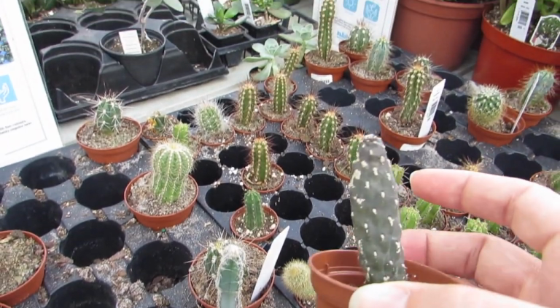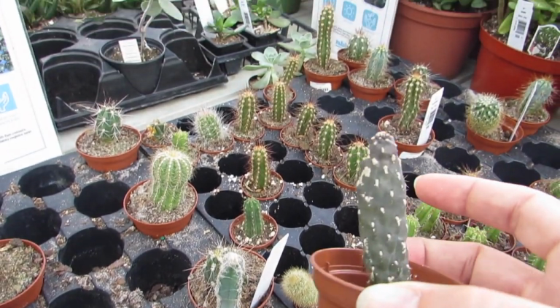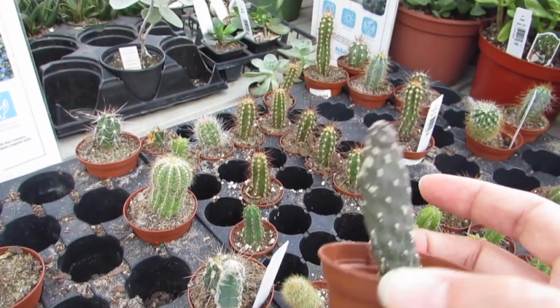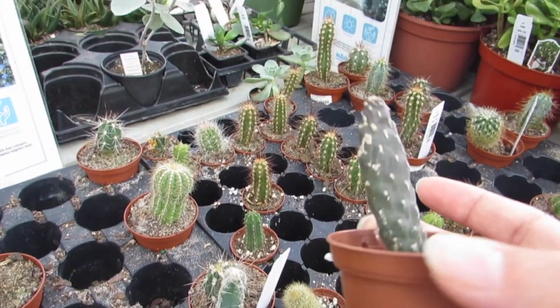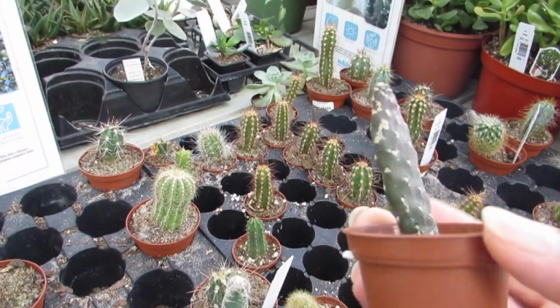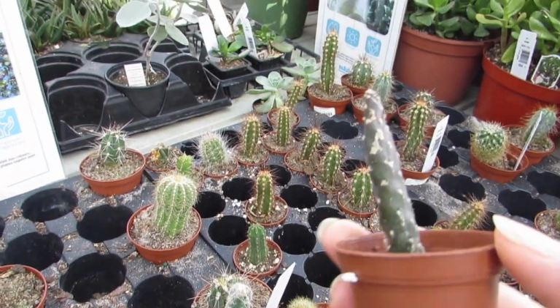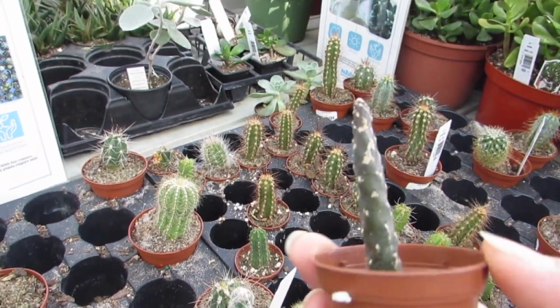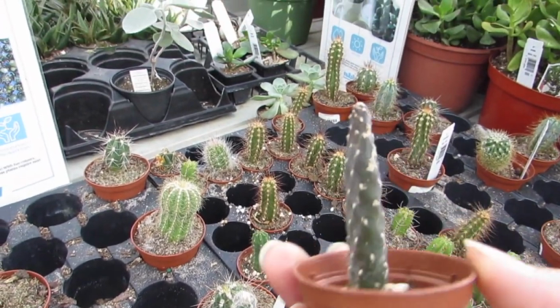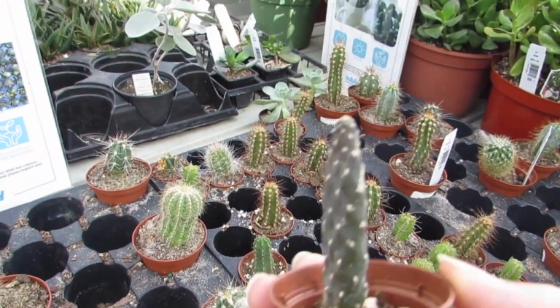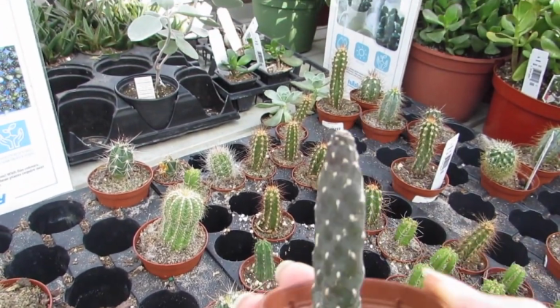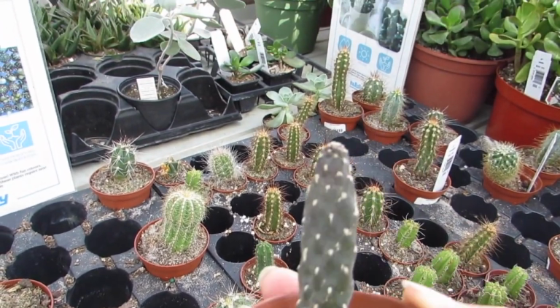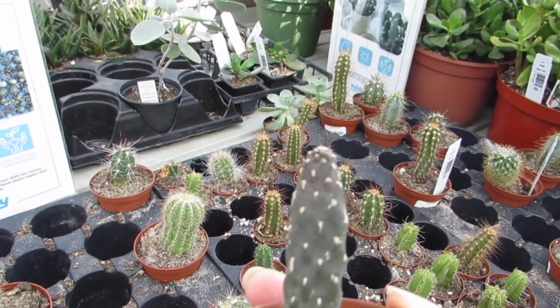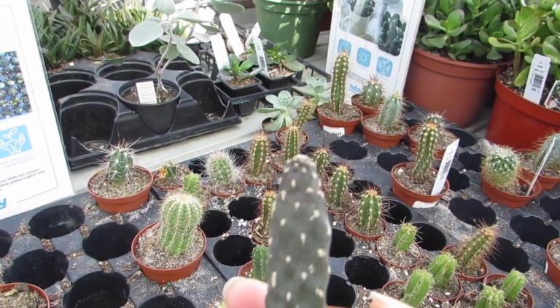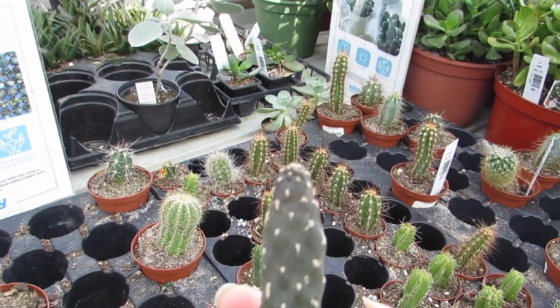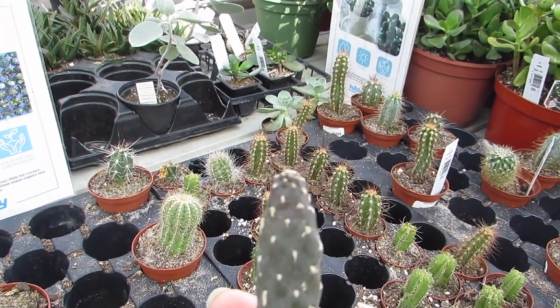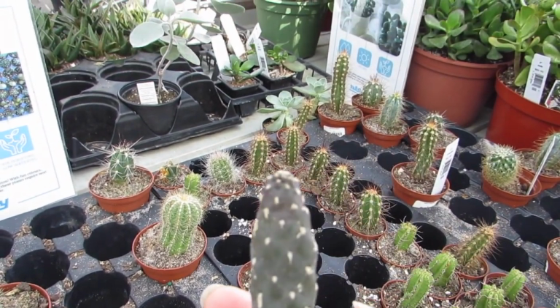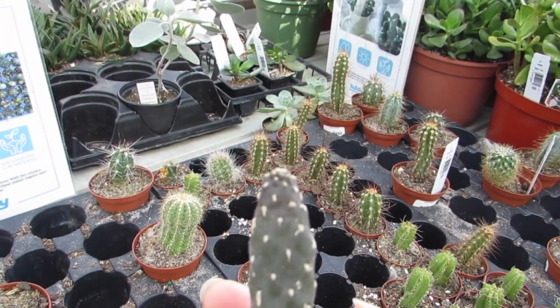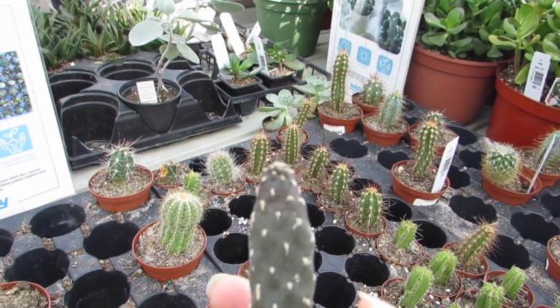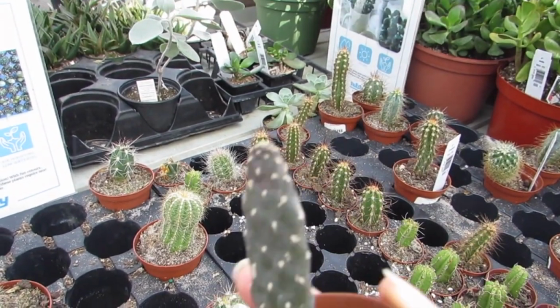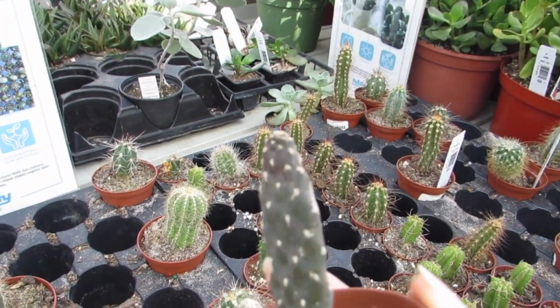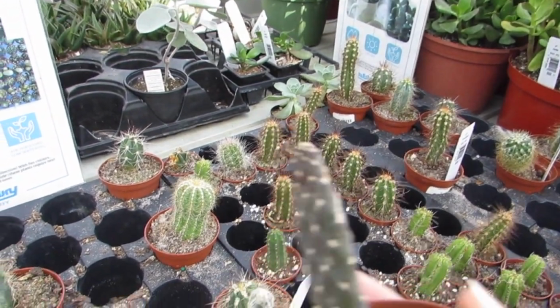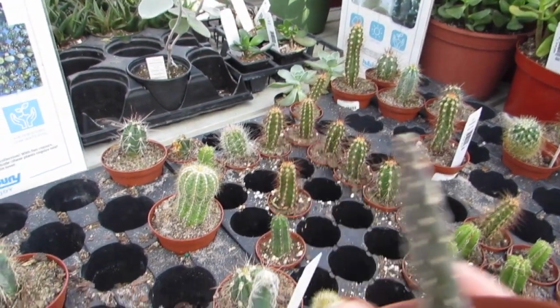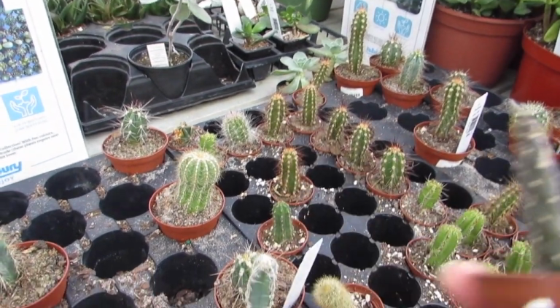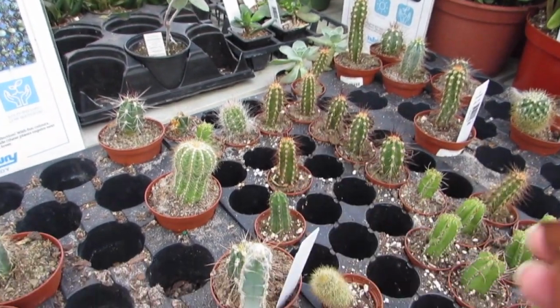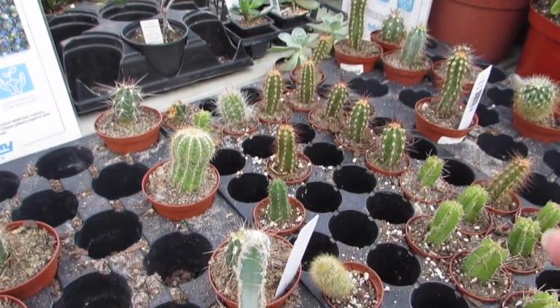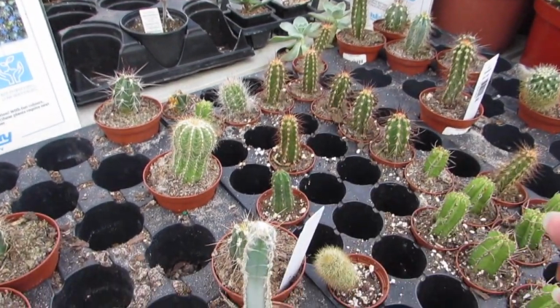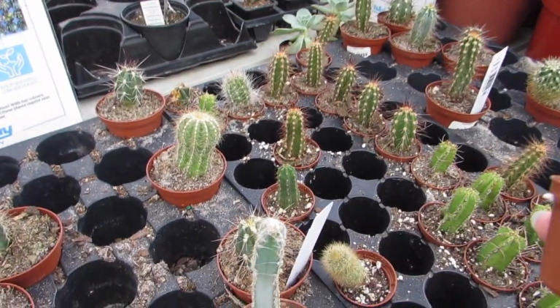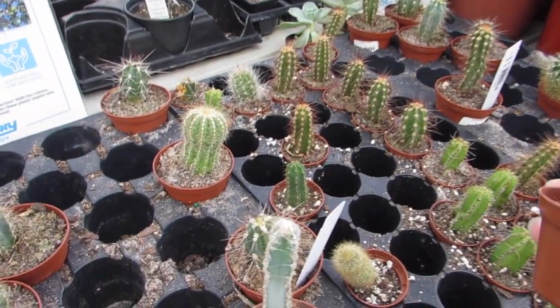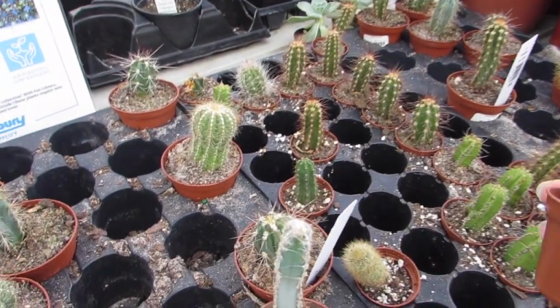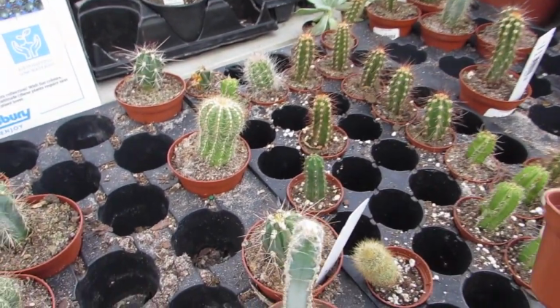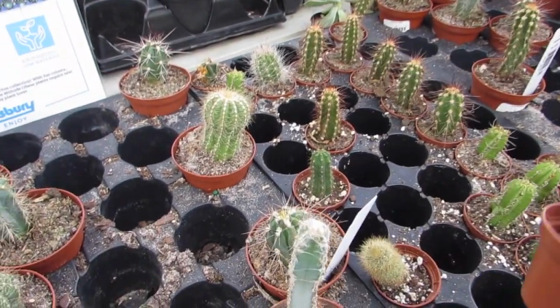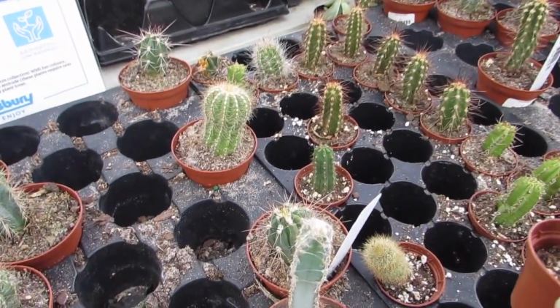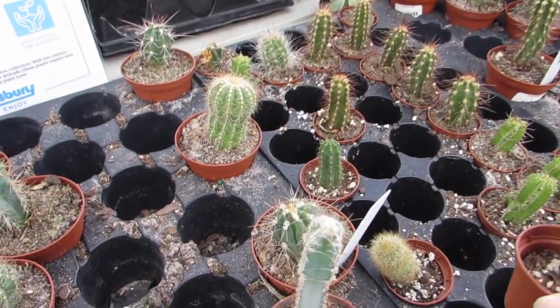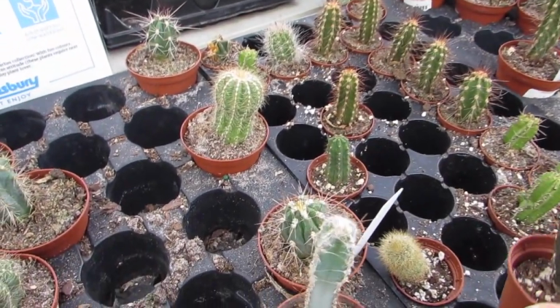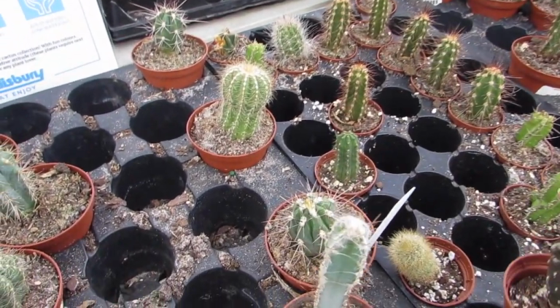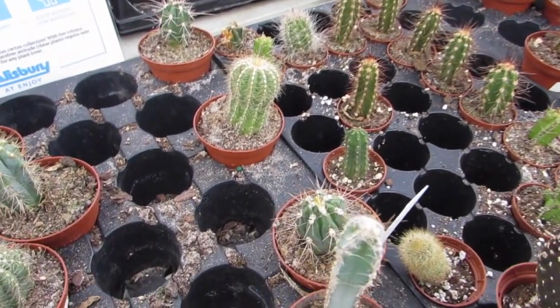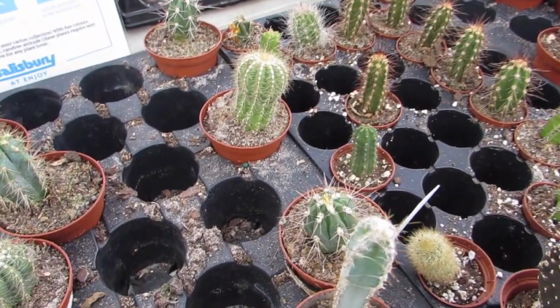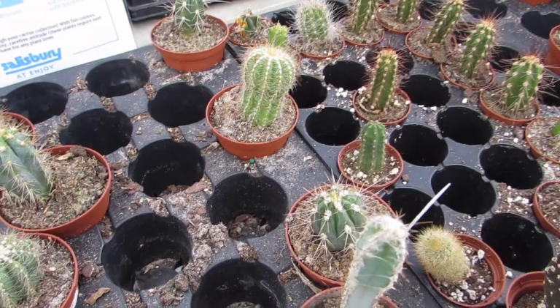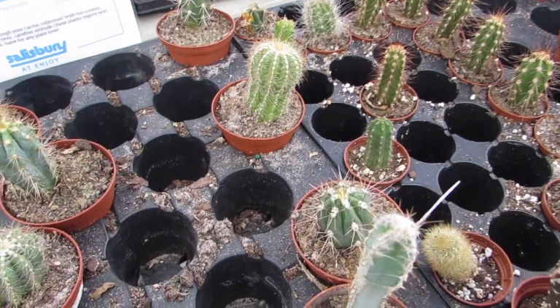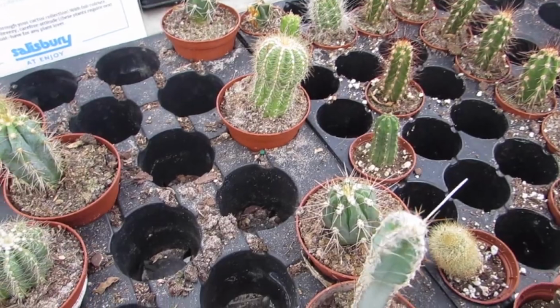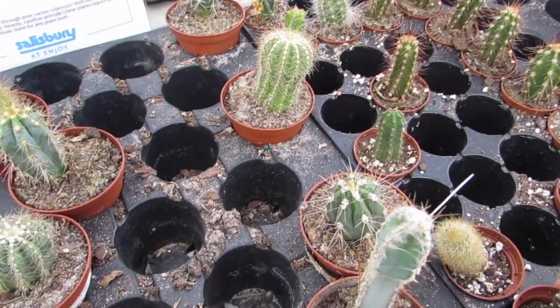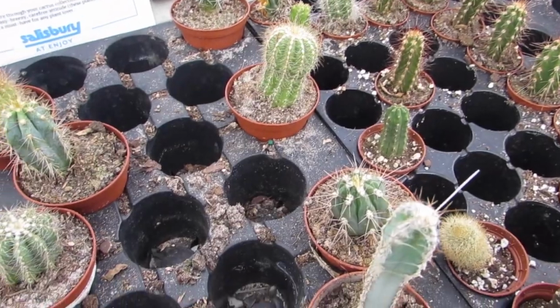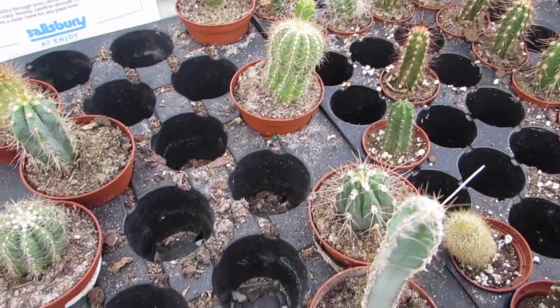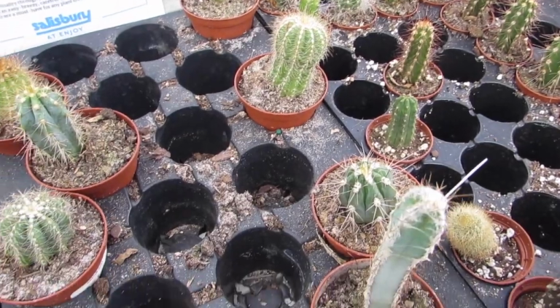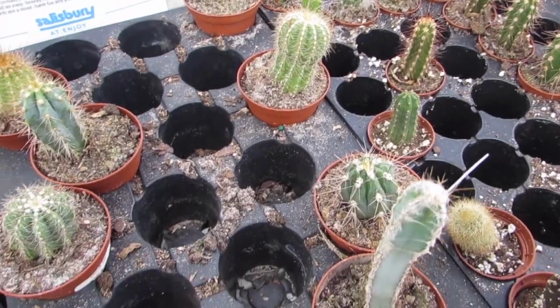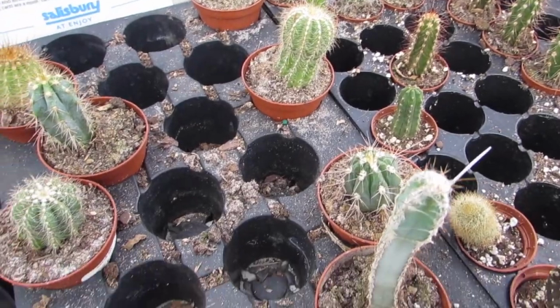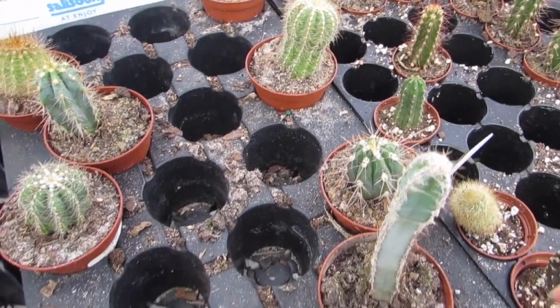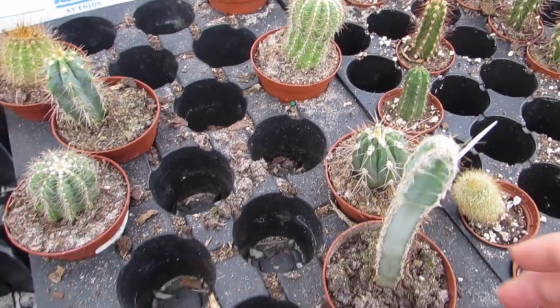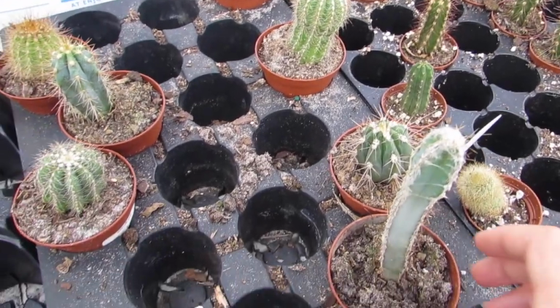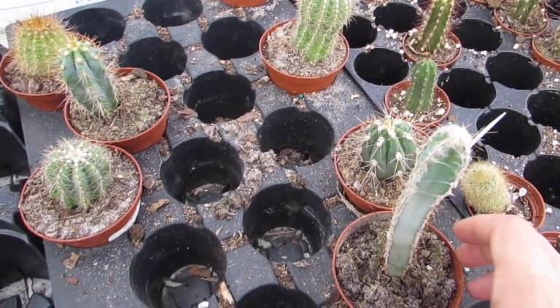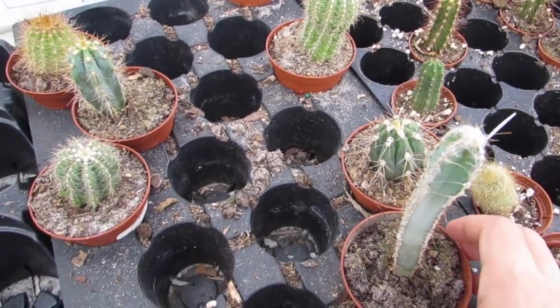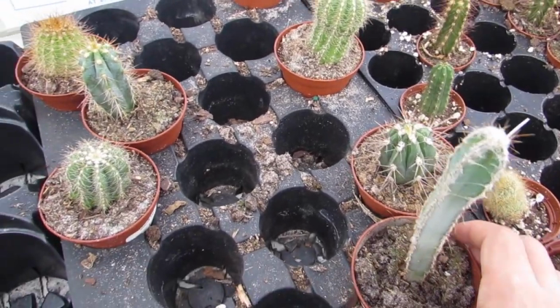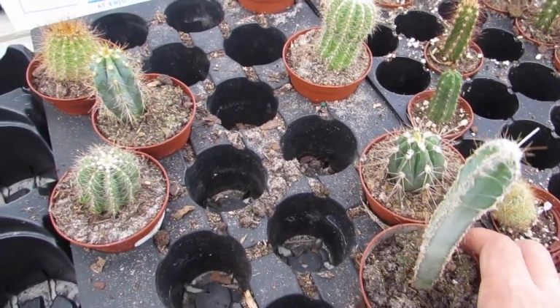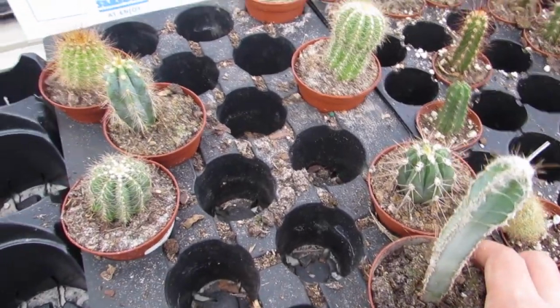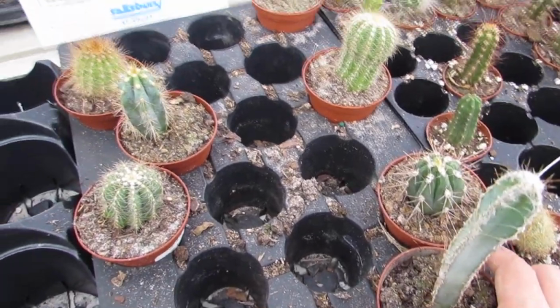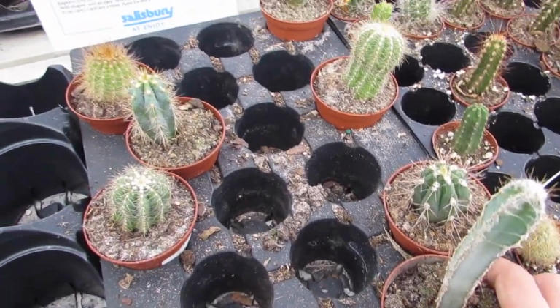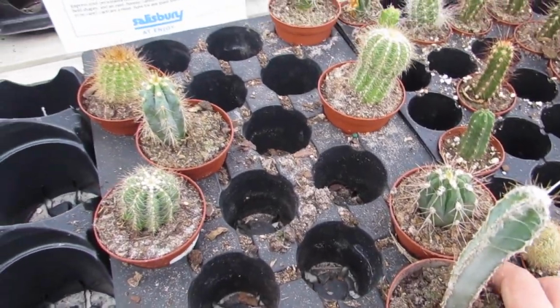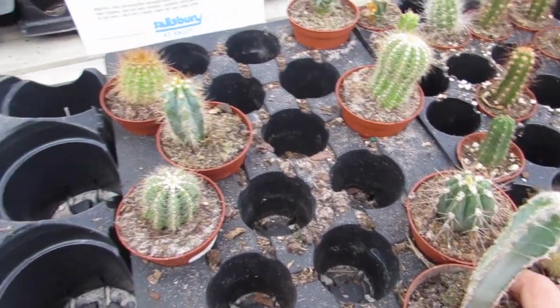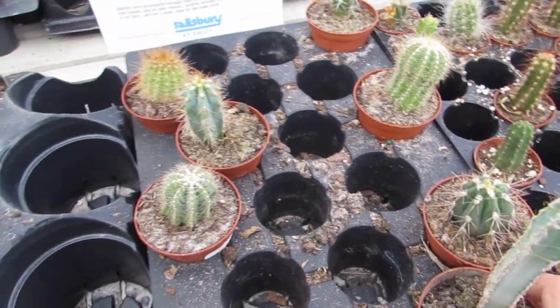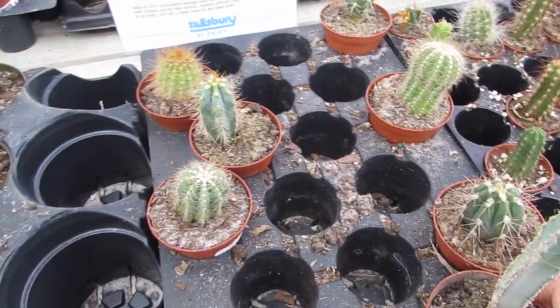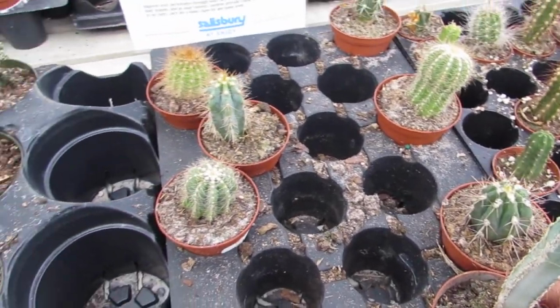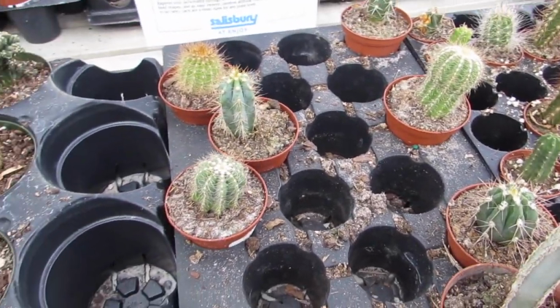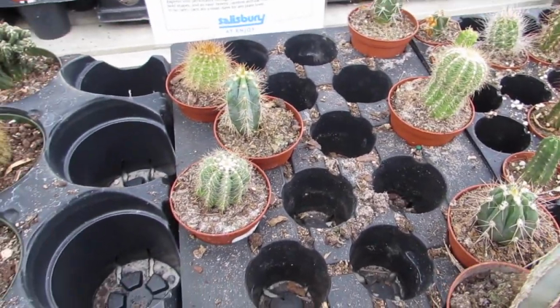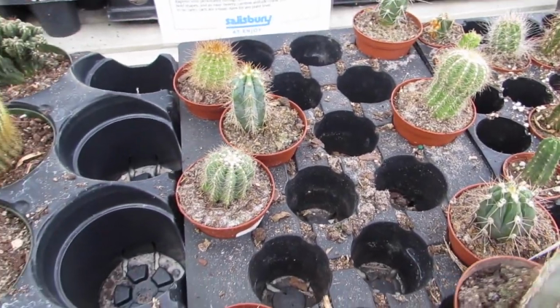Nice Opuntia. I have to buy so much when I come here.